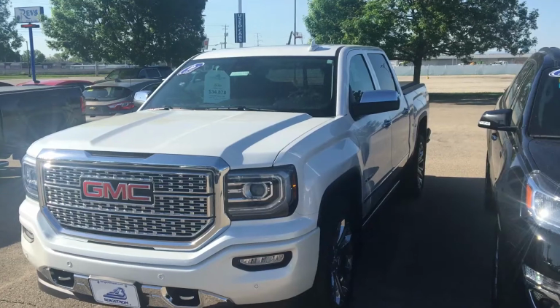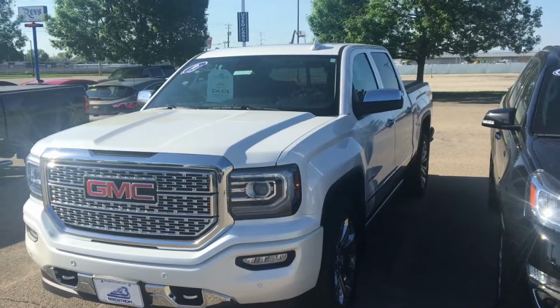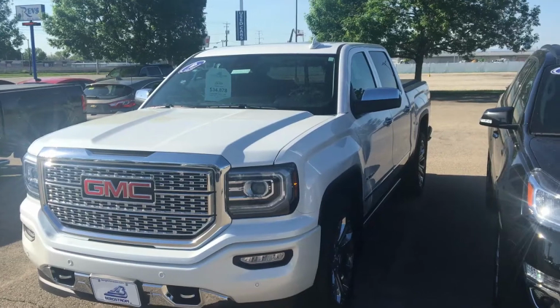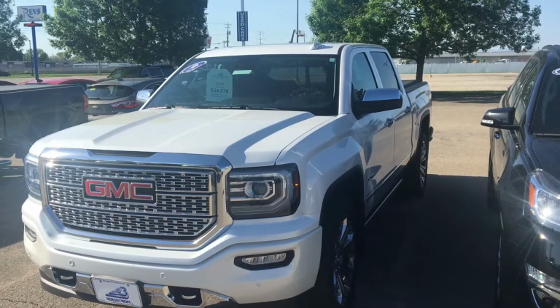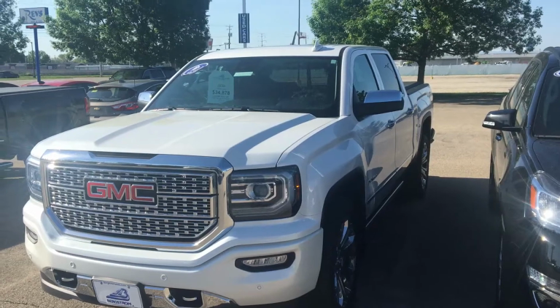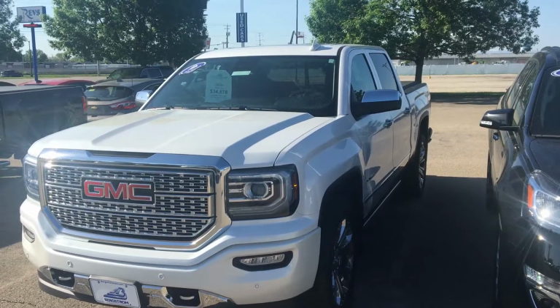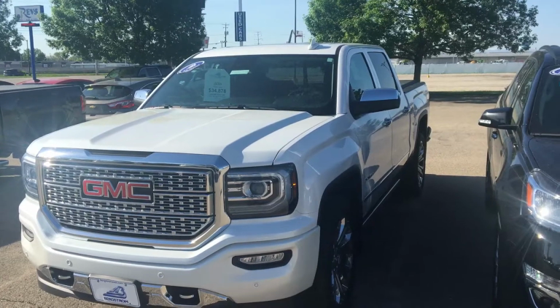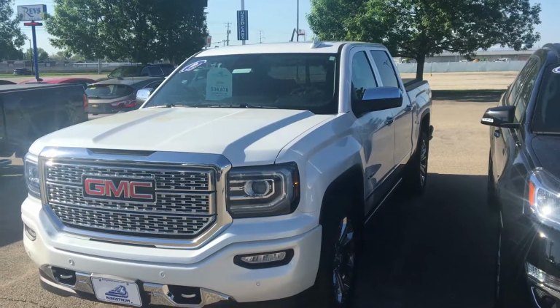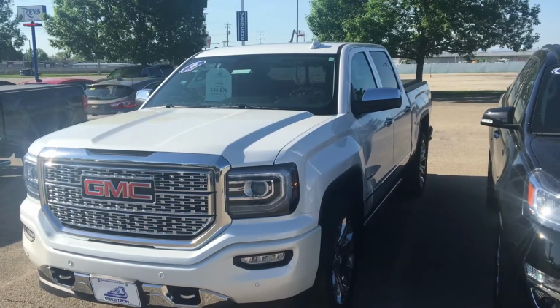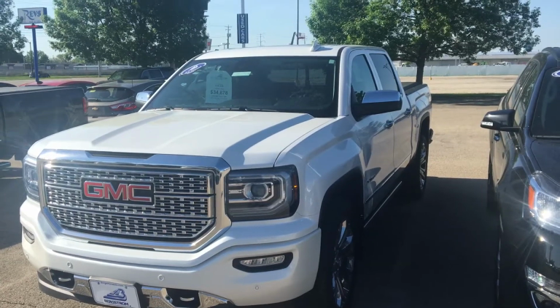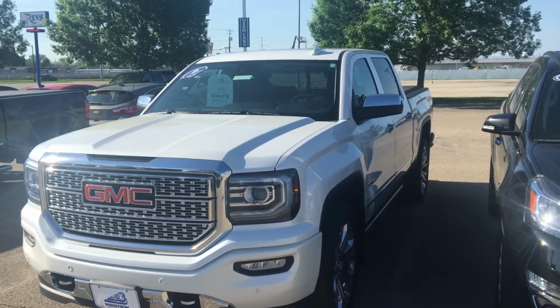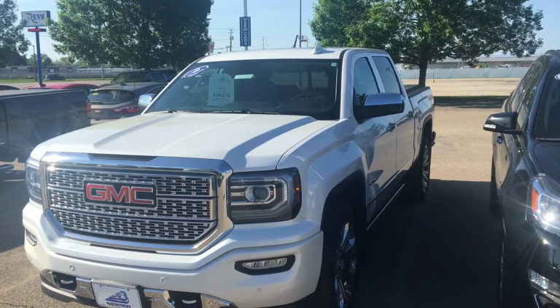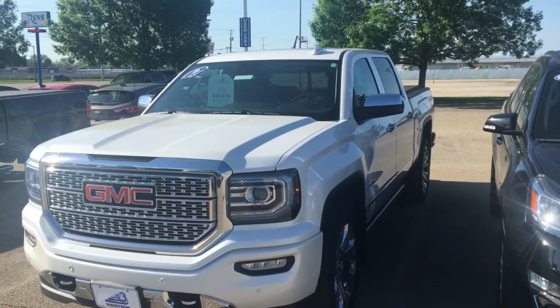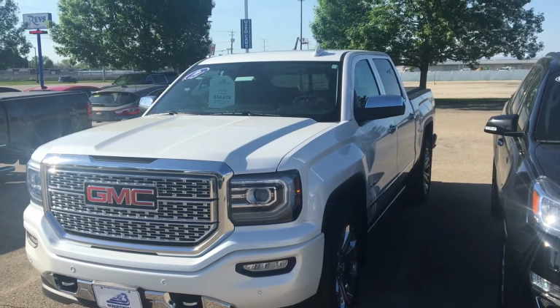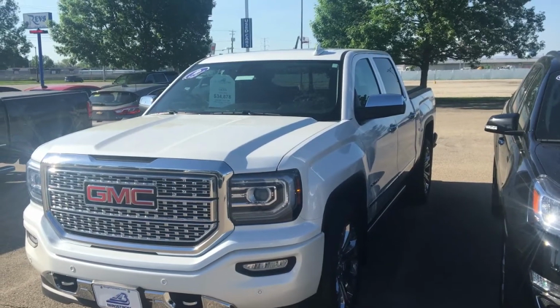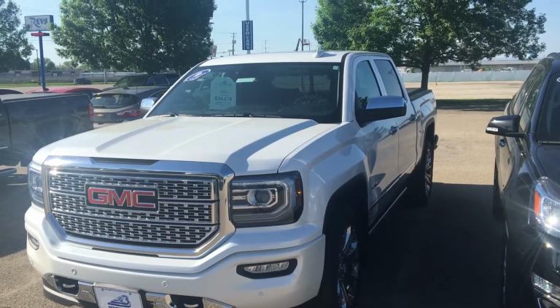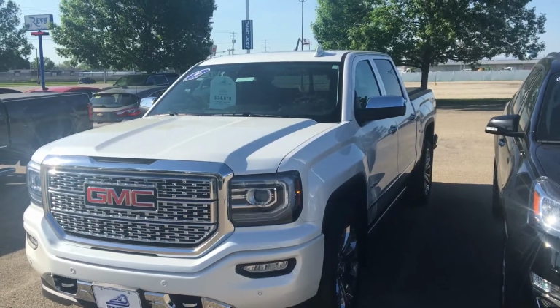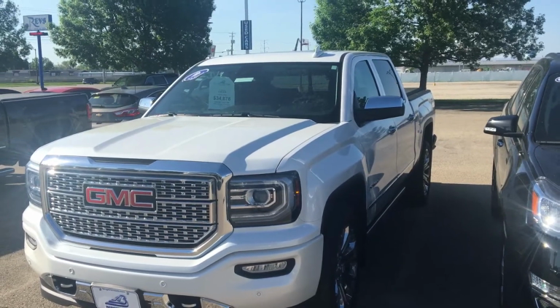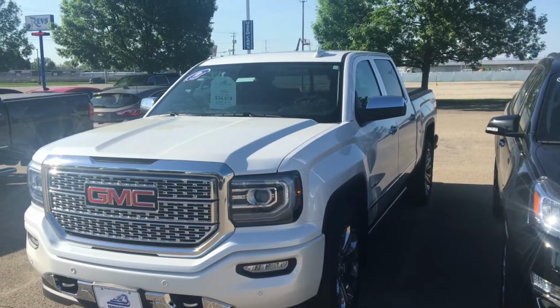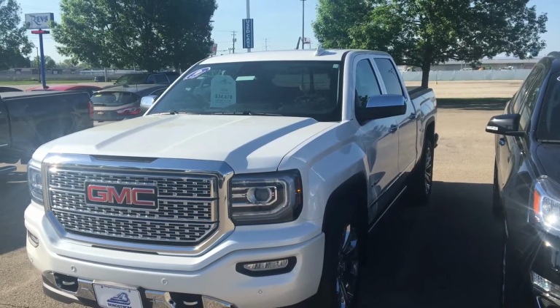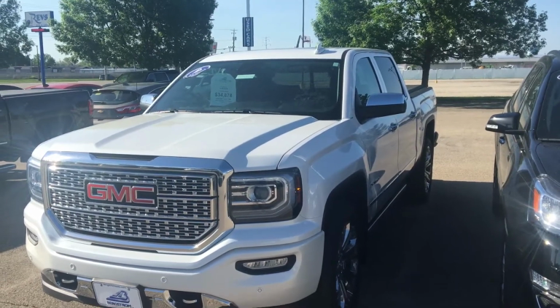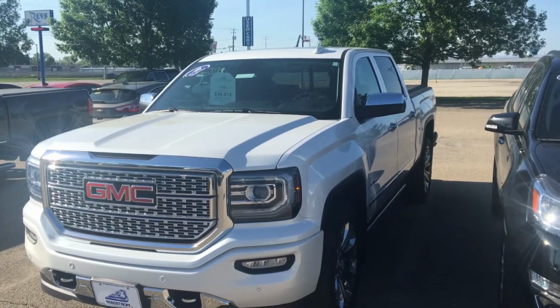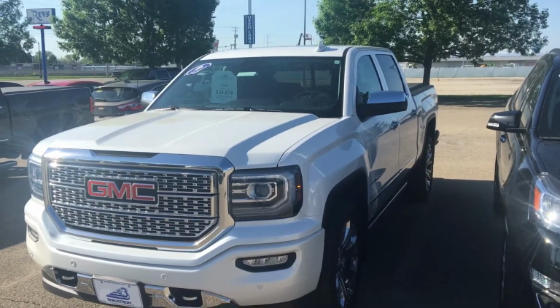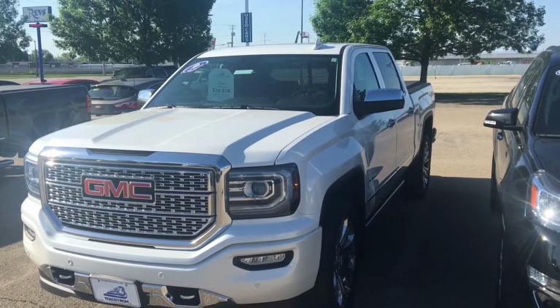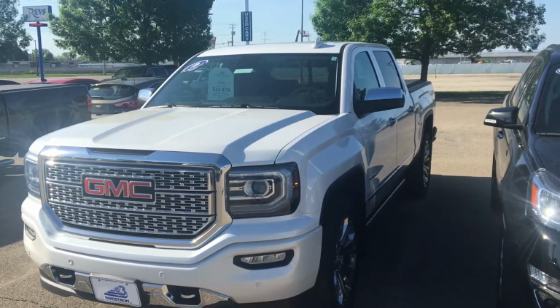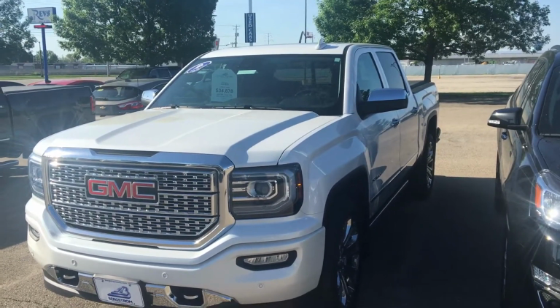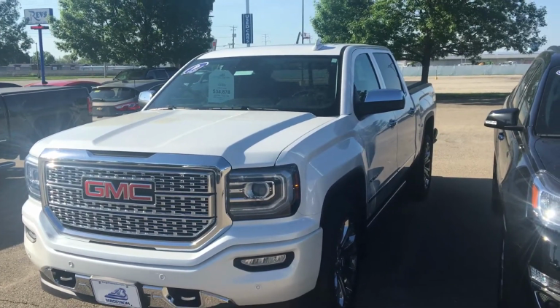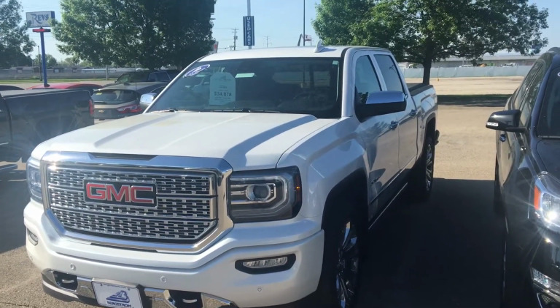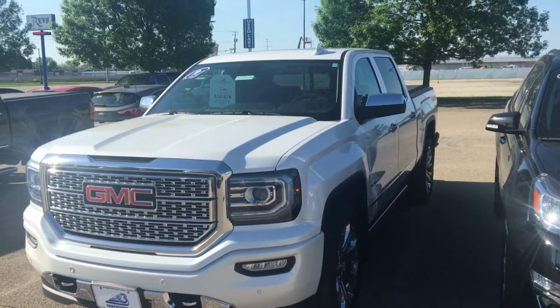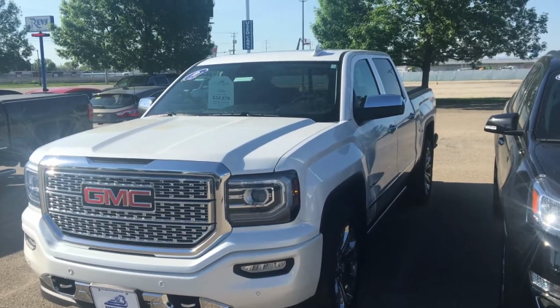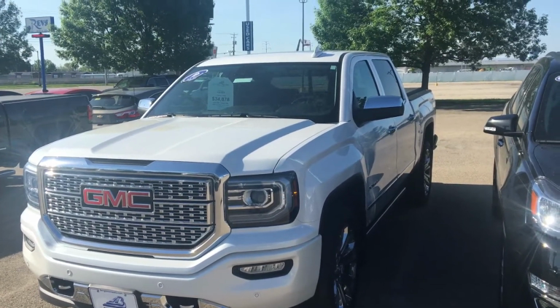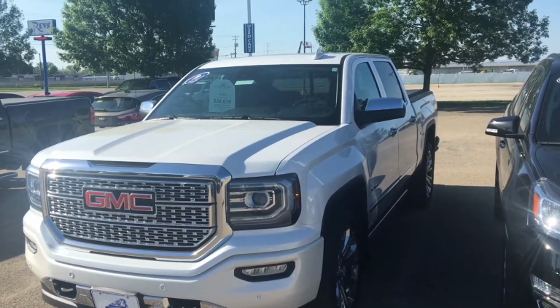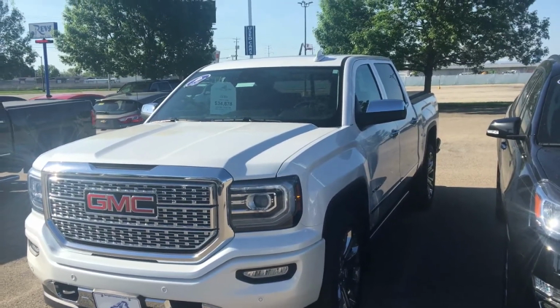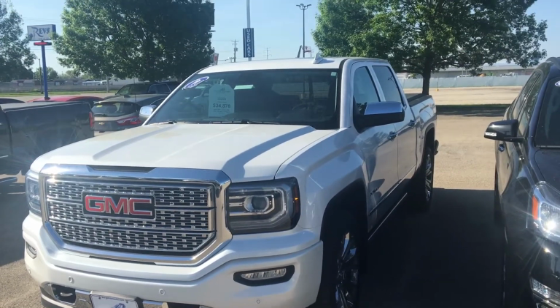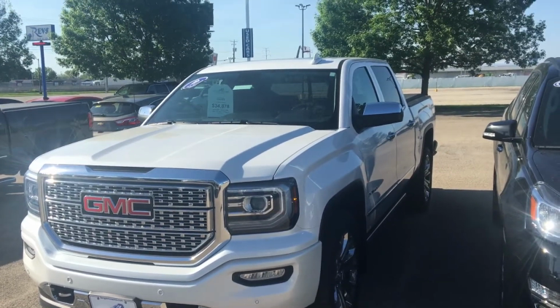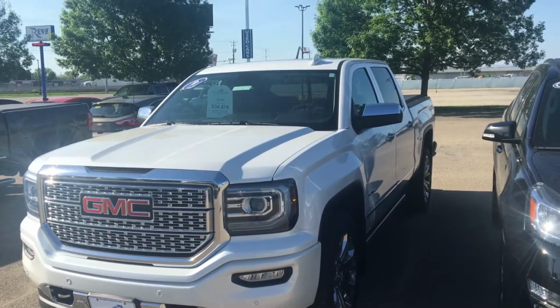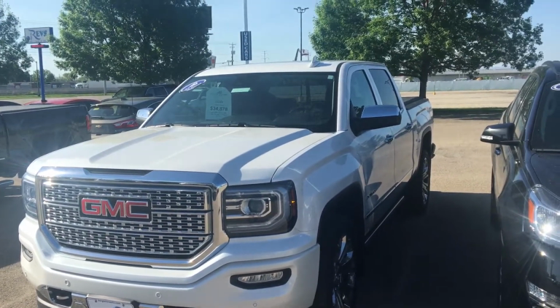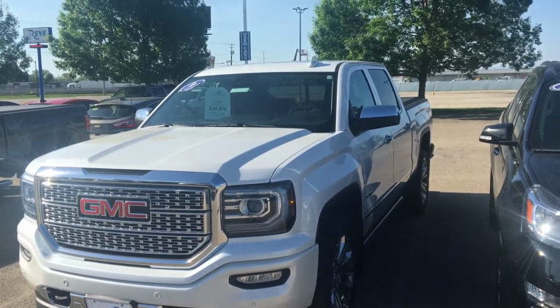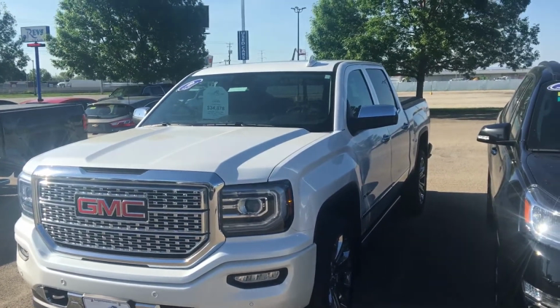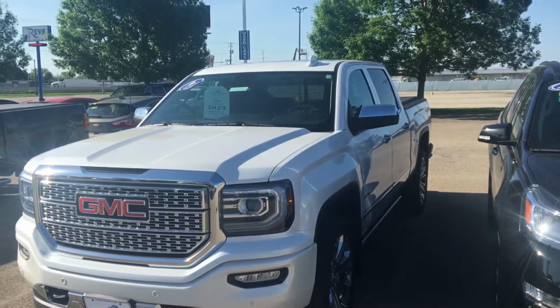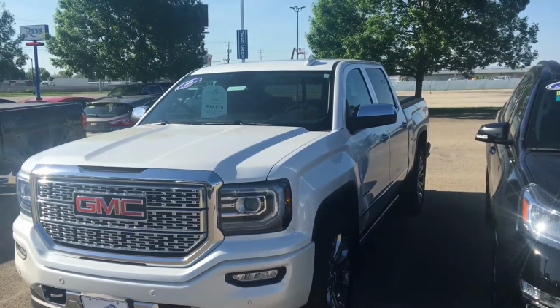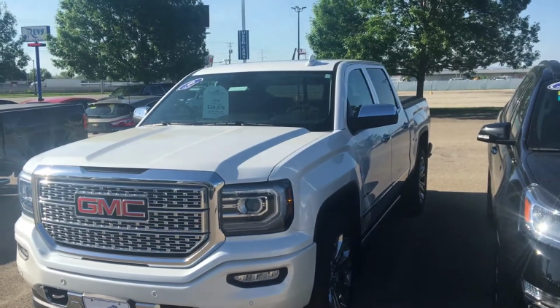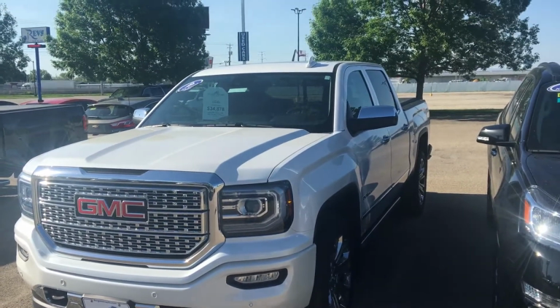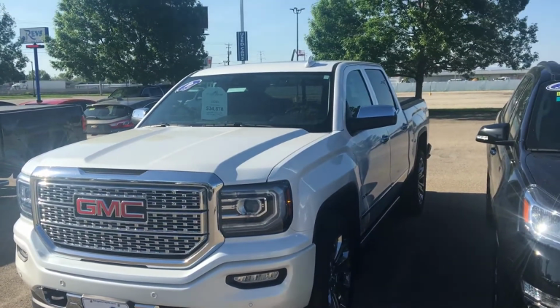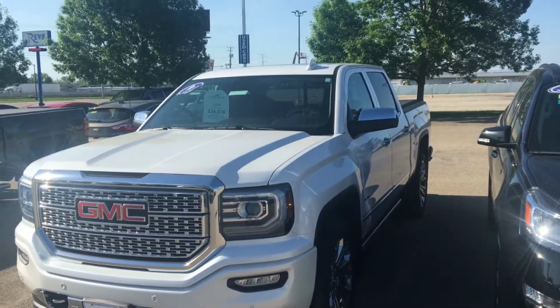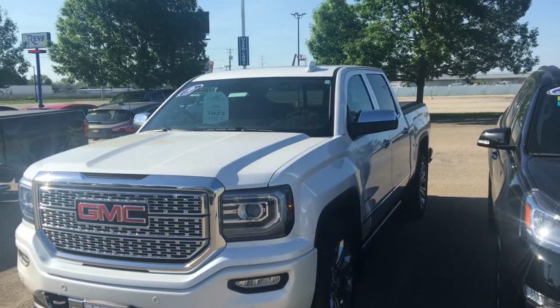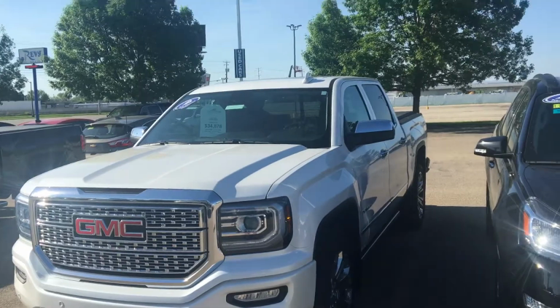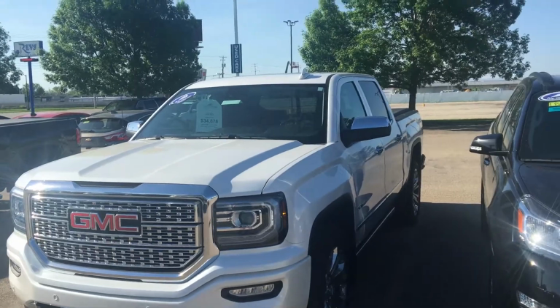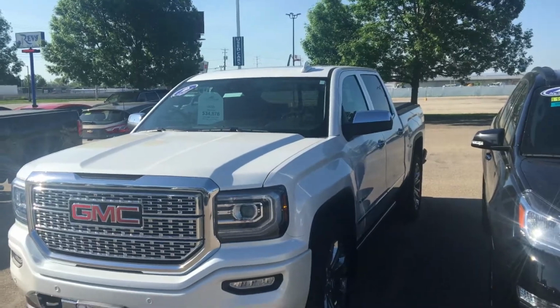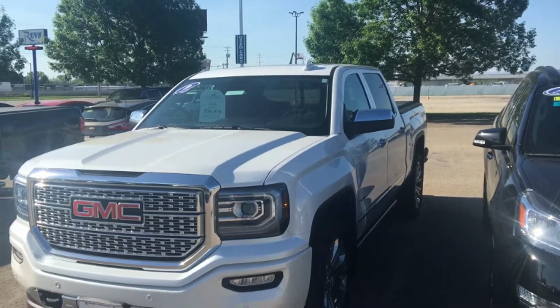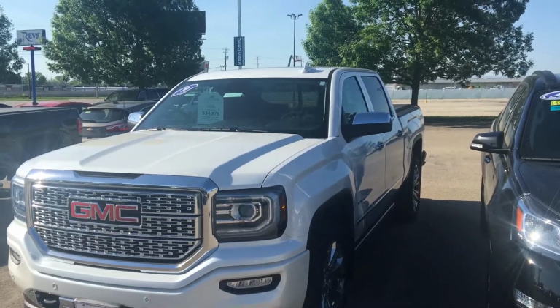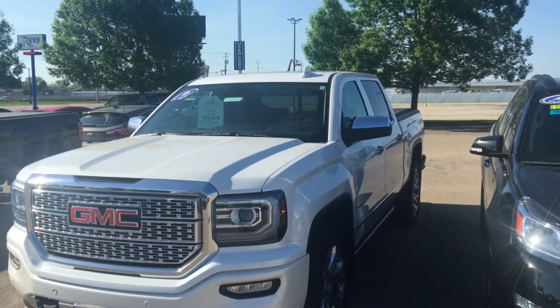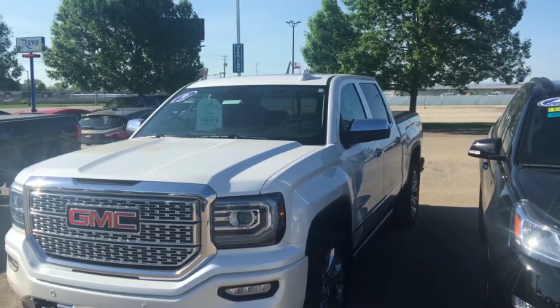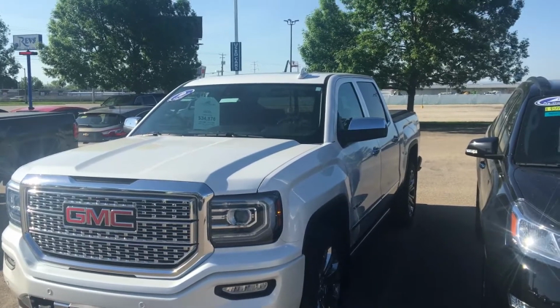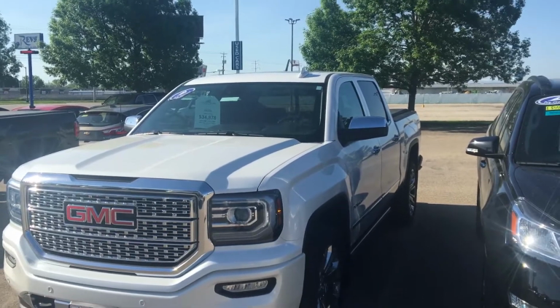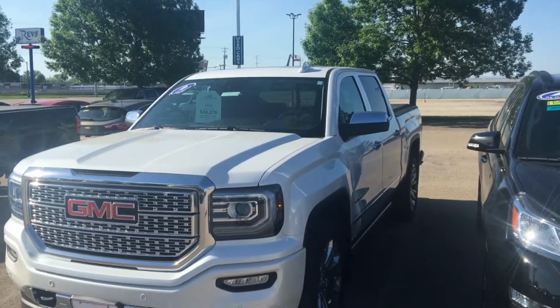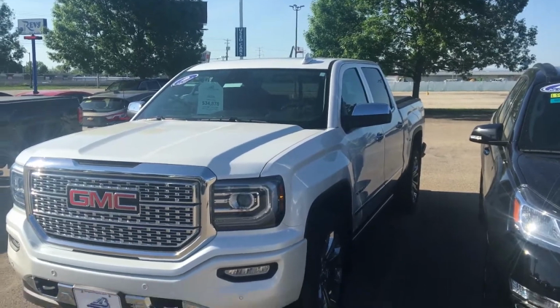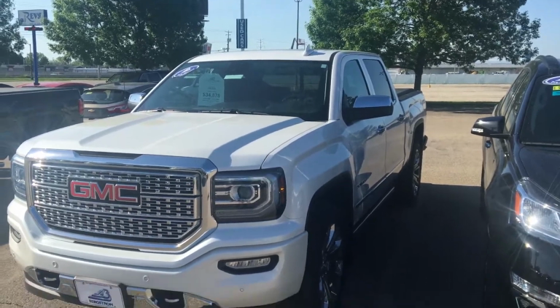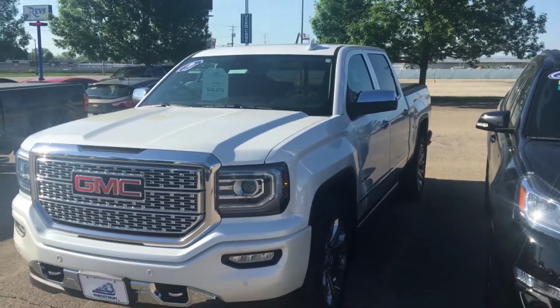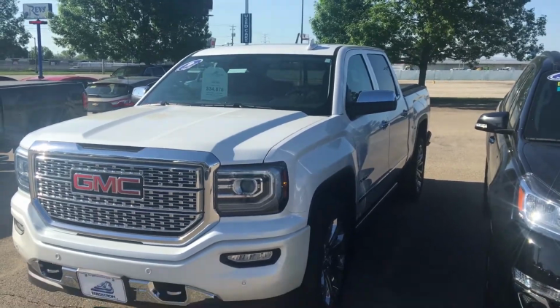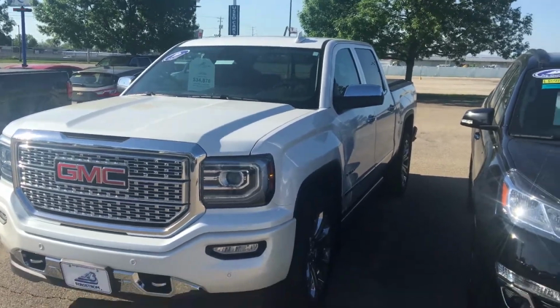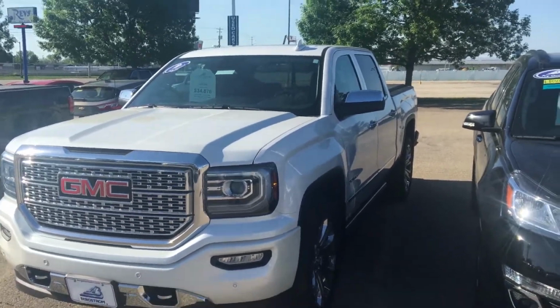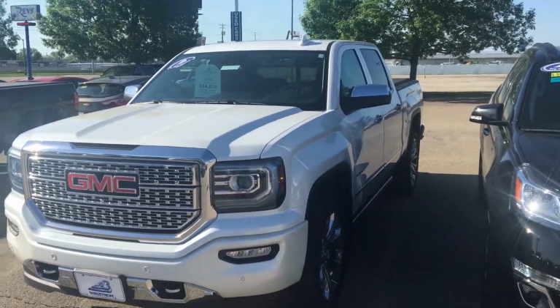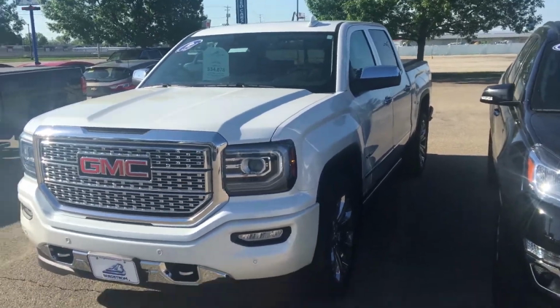Good morning, Patrick. Brian from Berksham, GM of Oshkosh. Just want to take a quick video of the truck for you that you emailed in on.